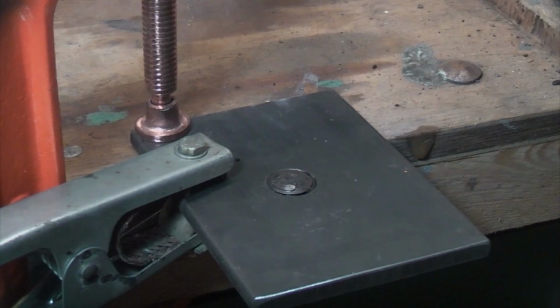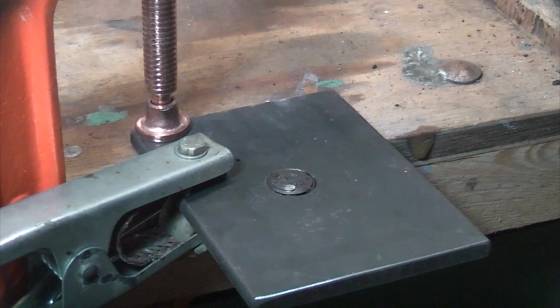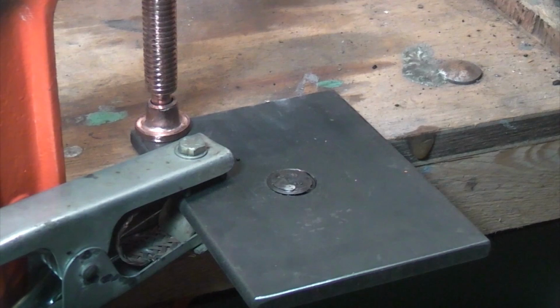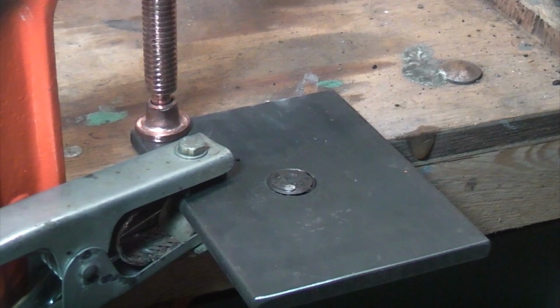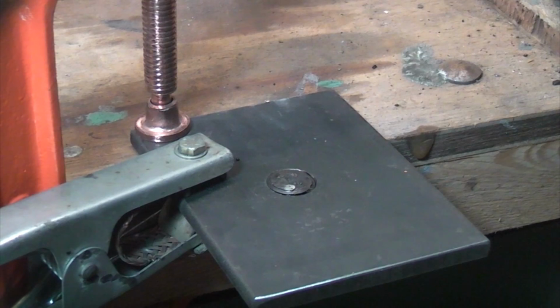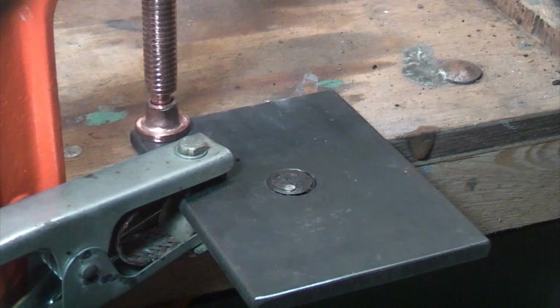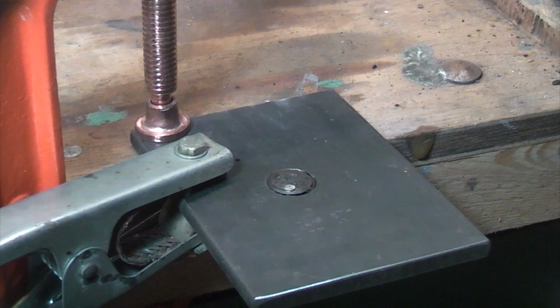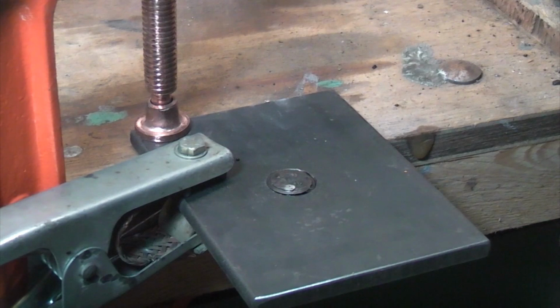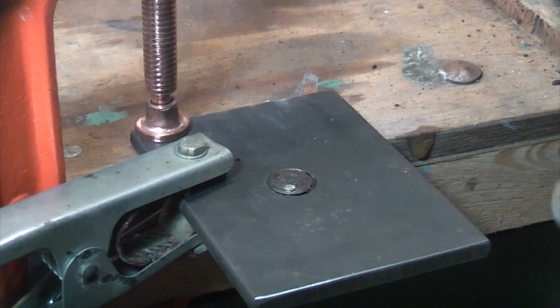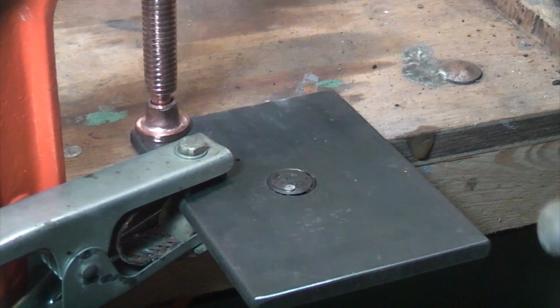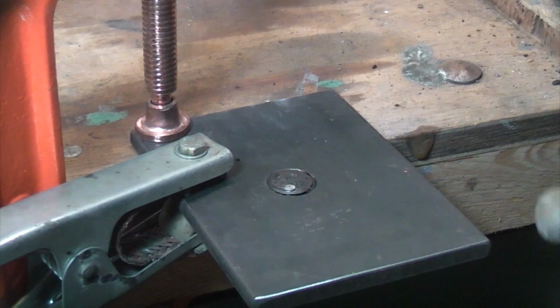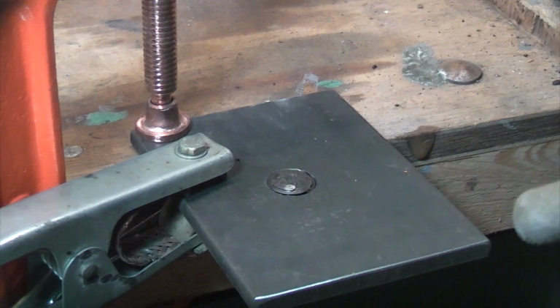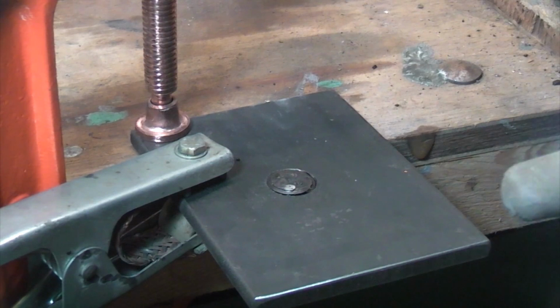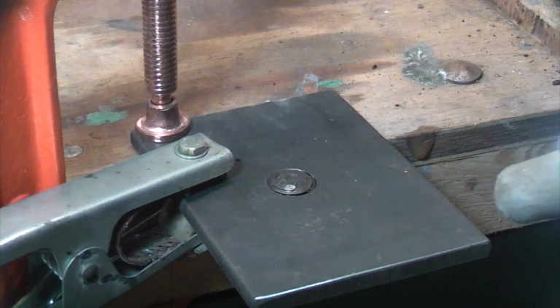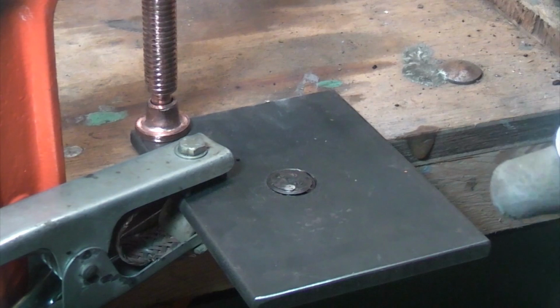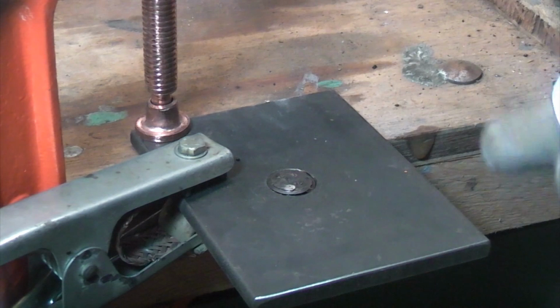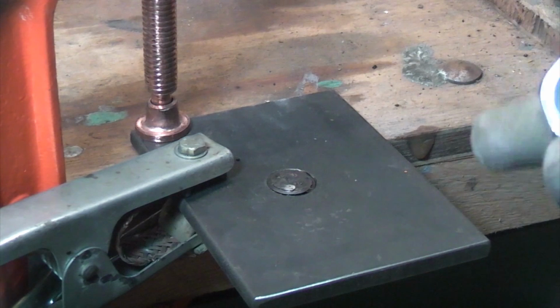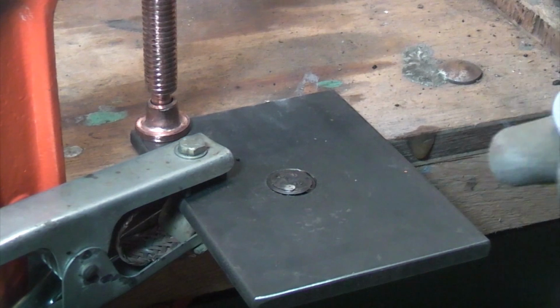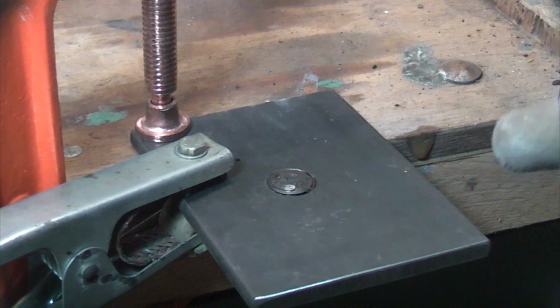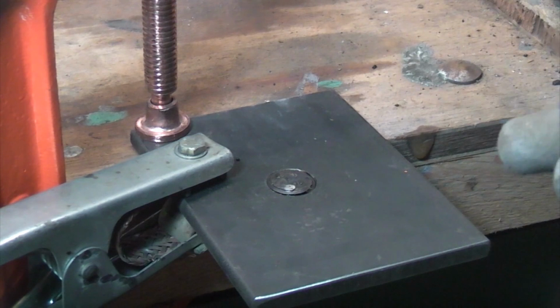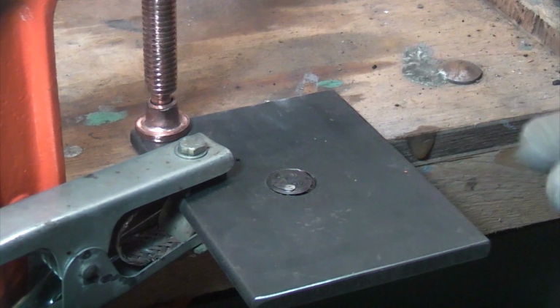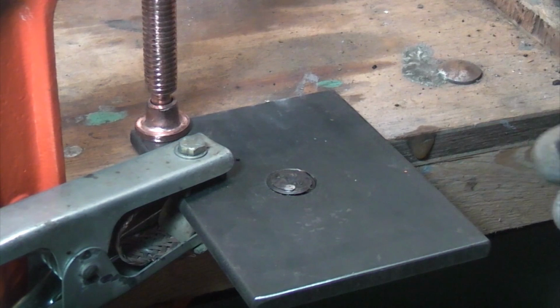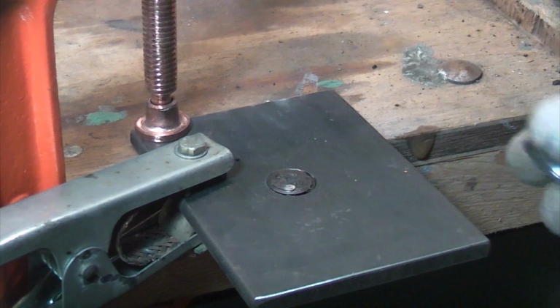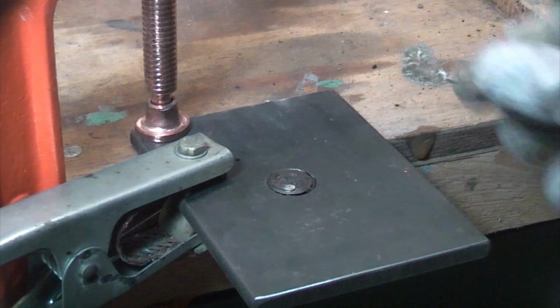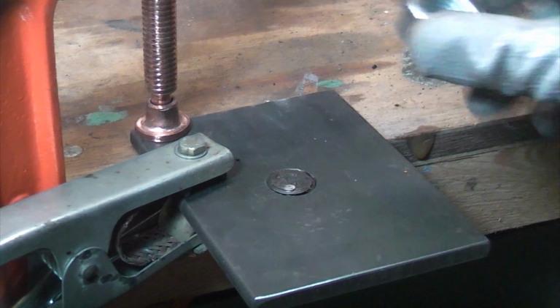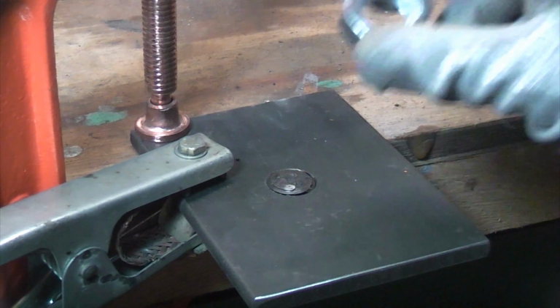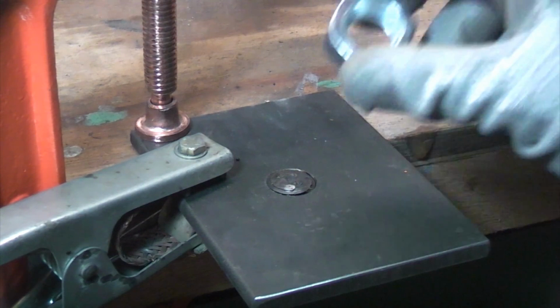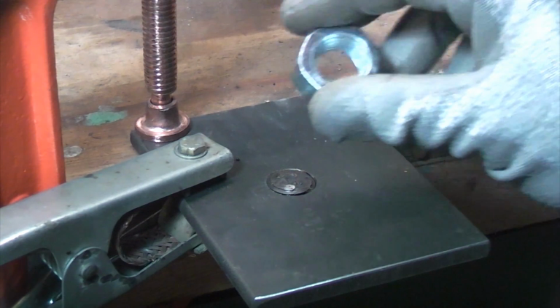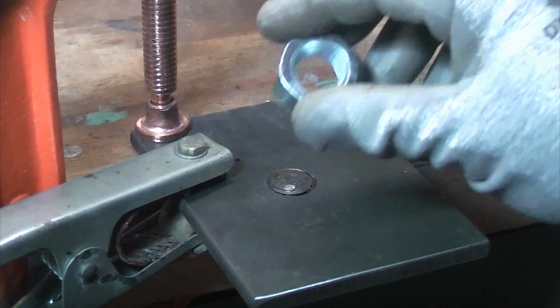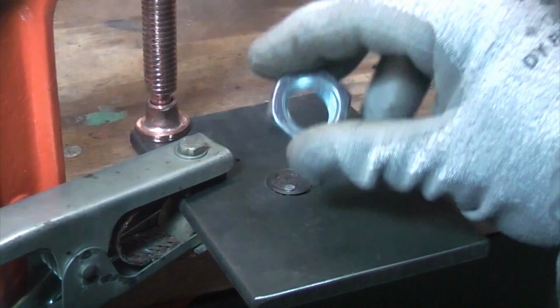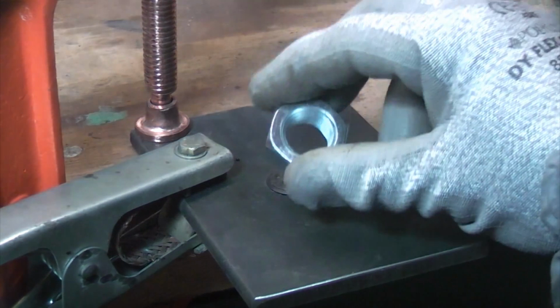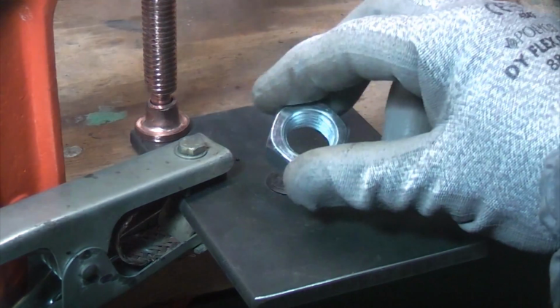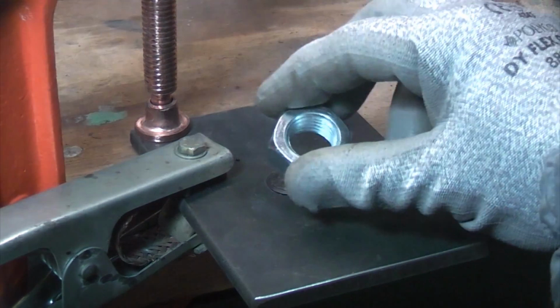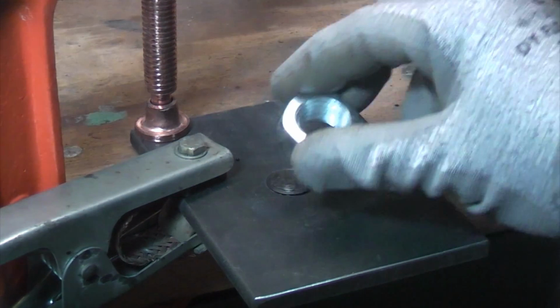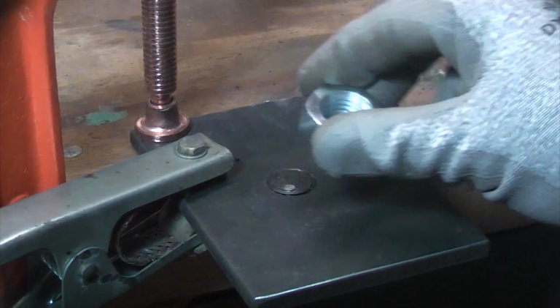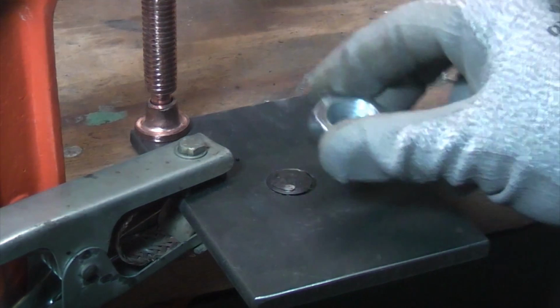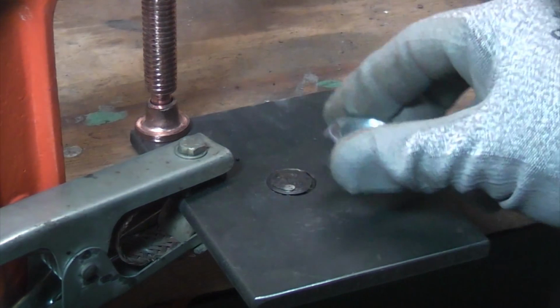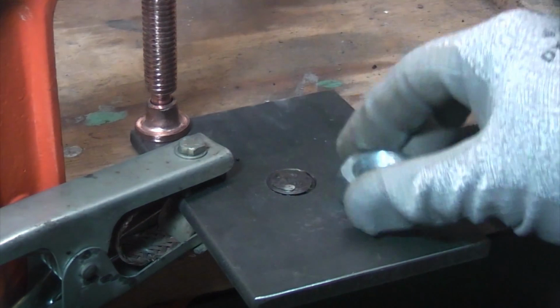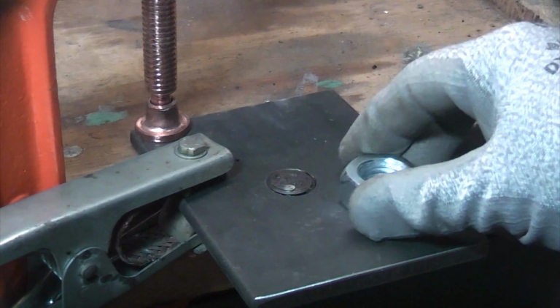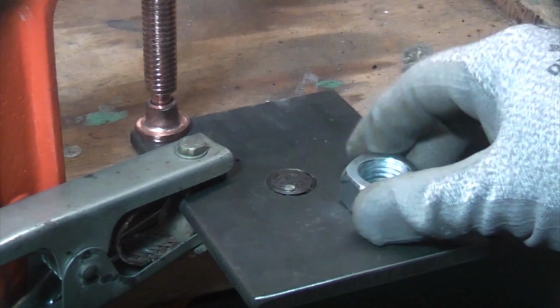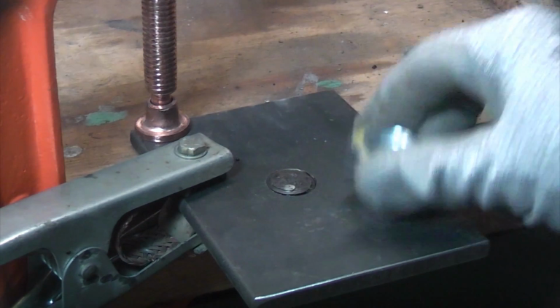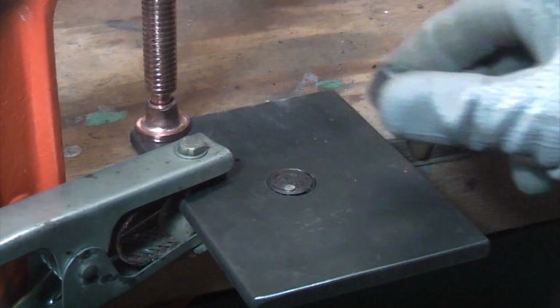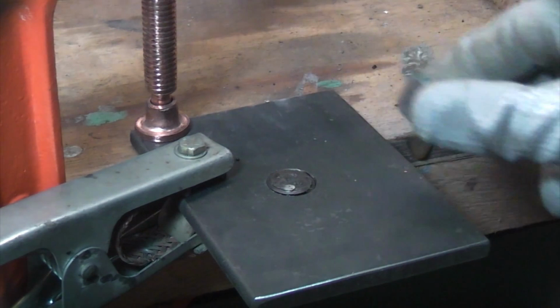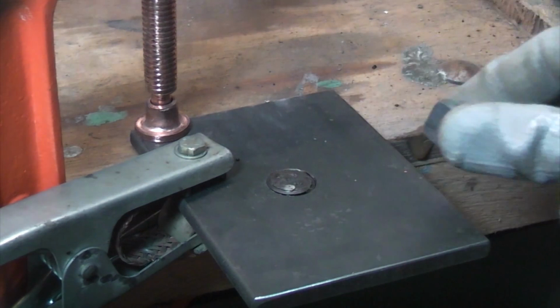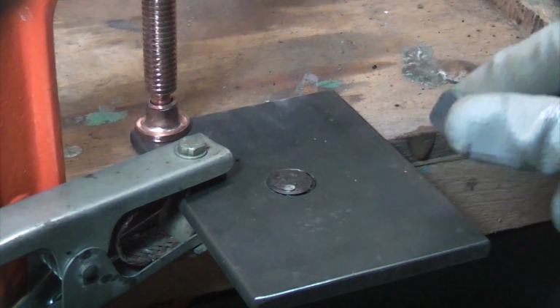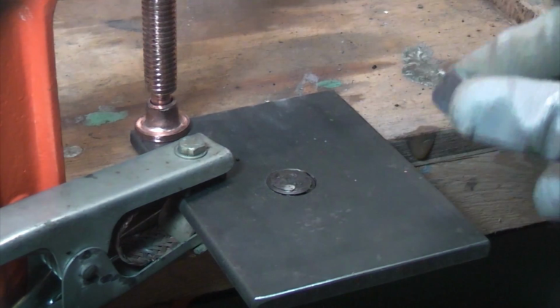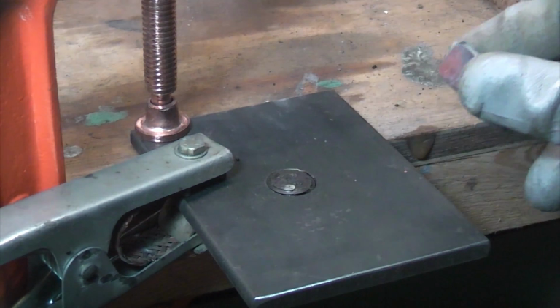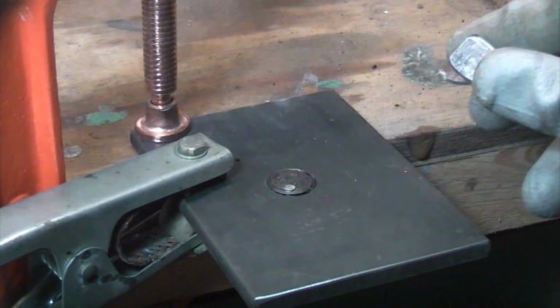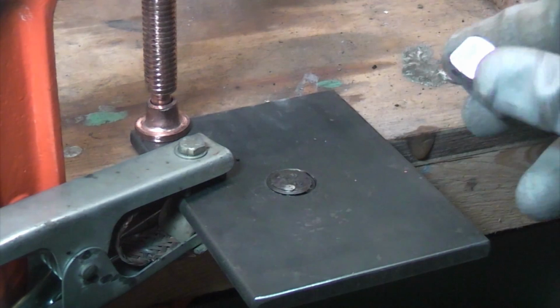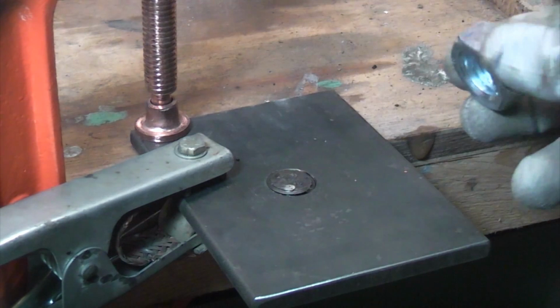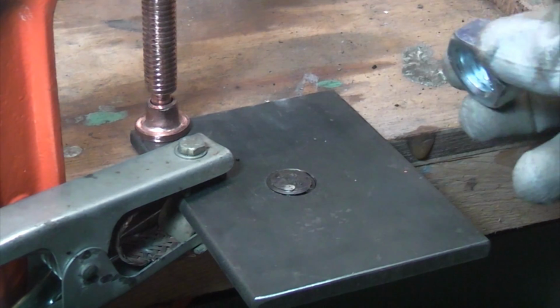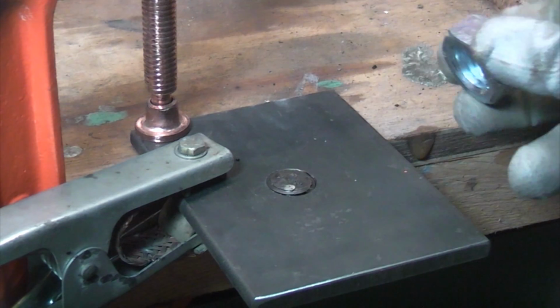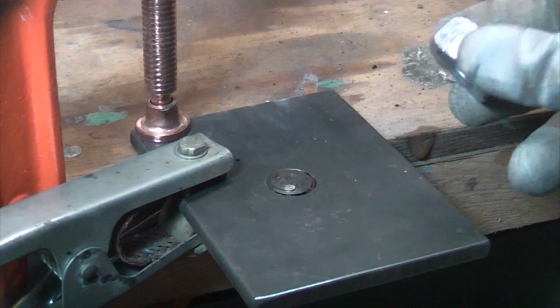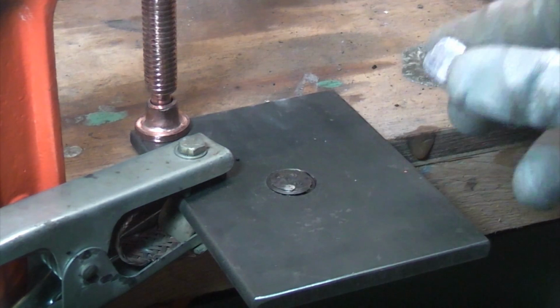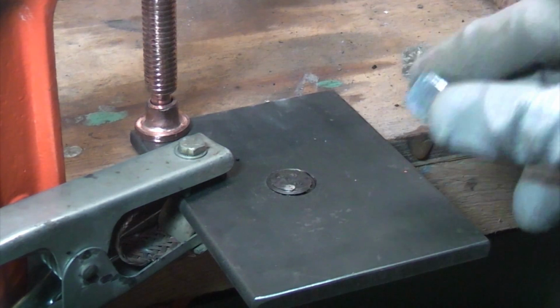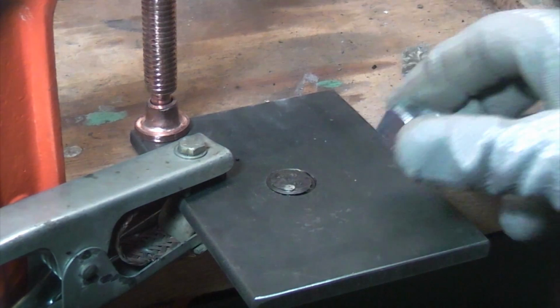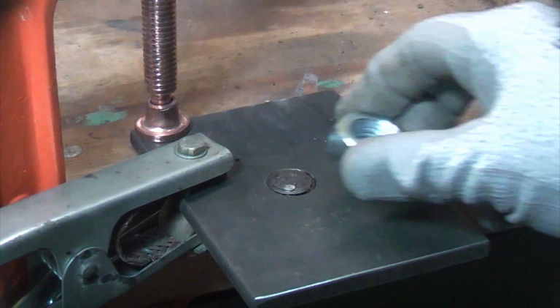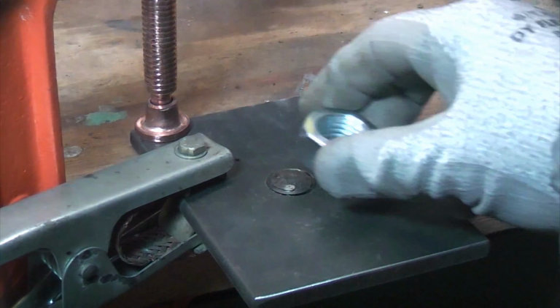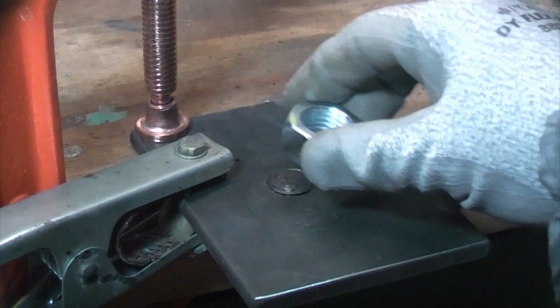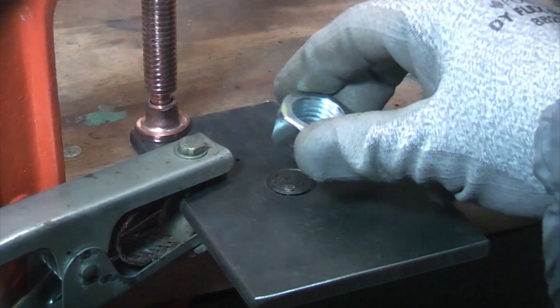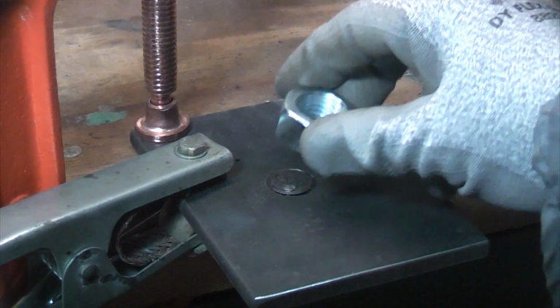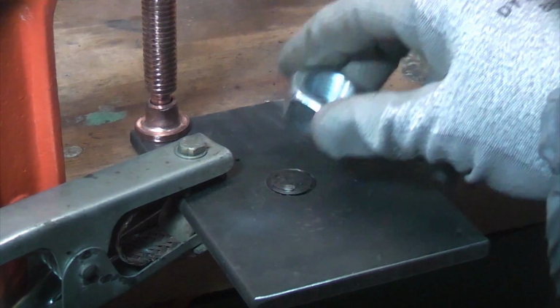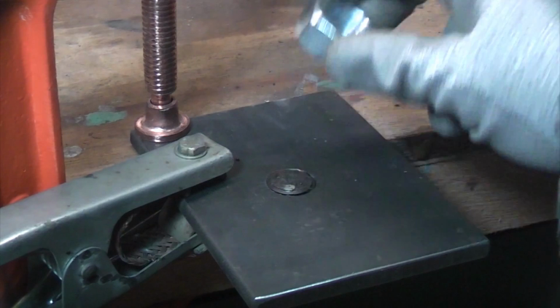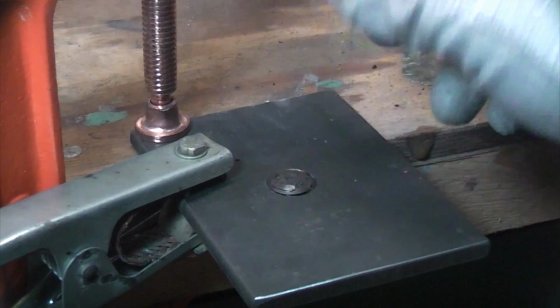This video assumes that you already know how to weld. If you don't know how to weld, that'll be coming at a later date hopefully.